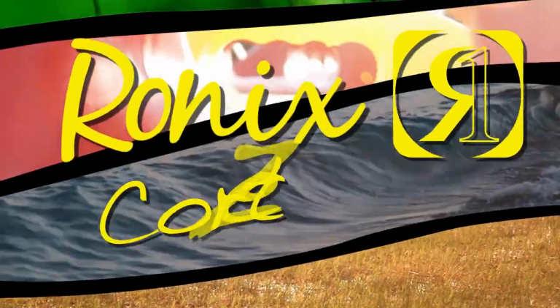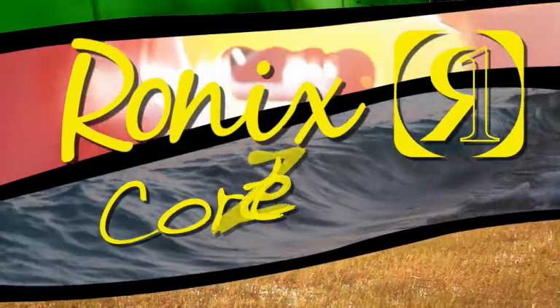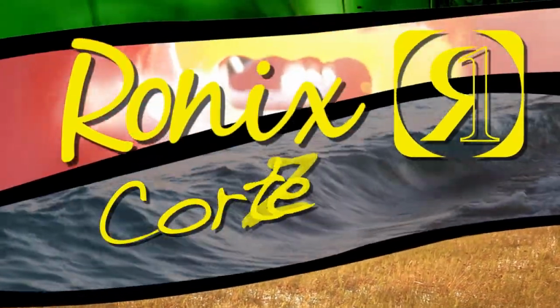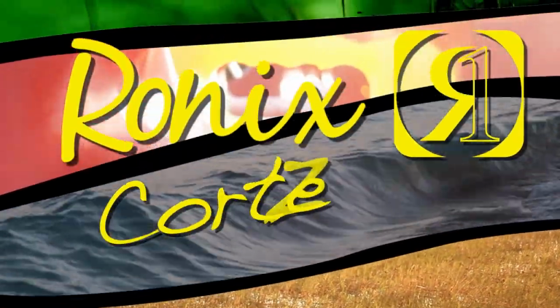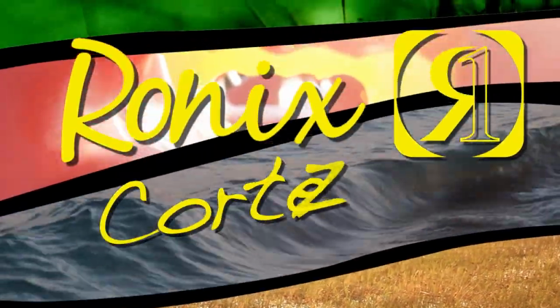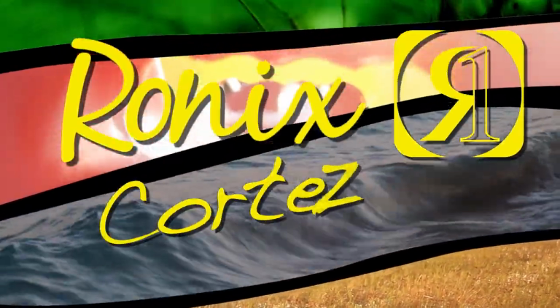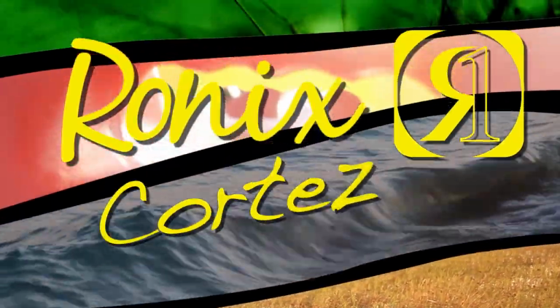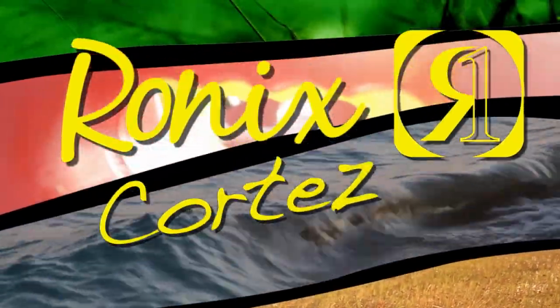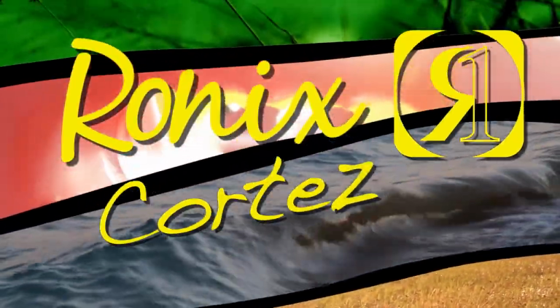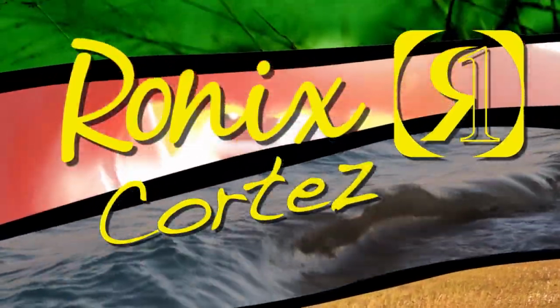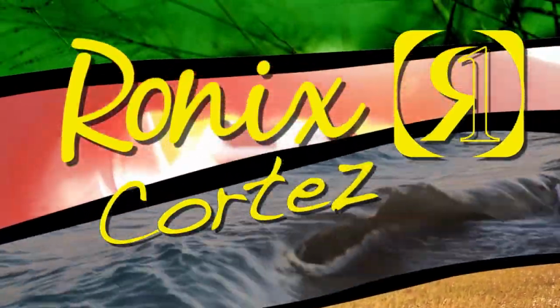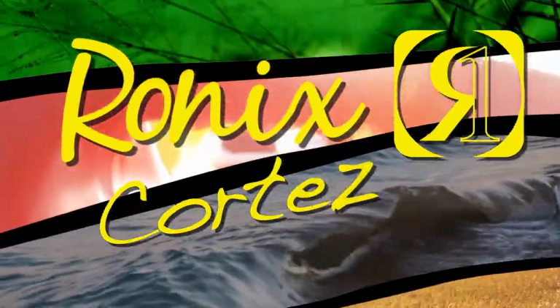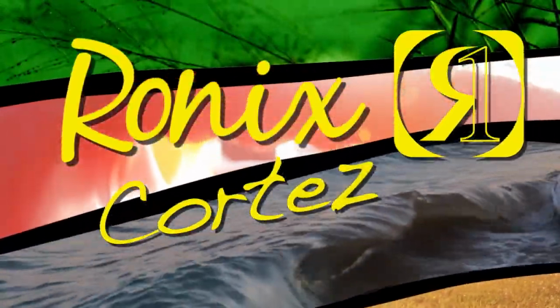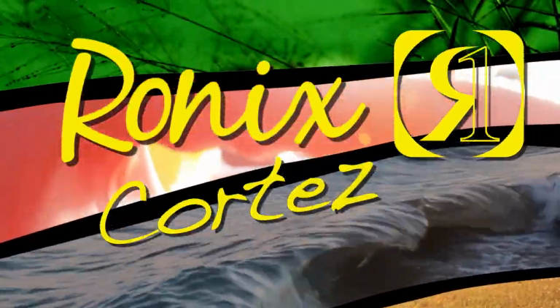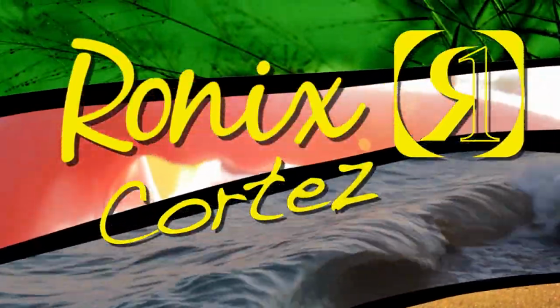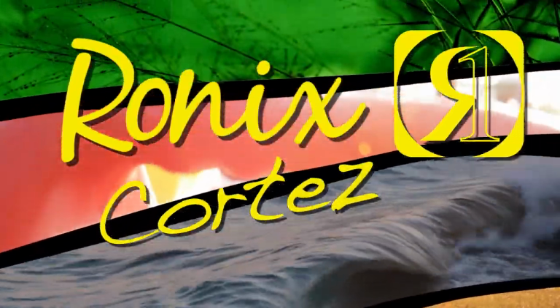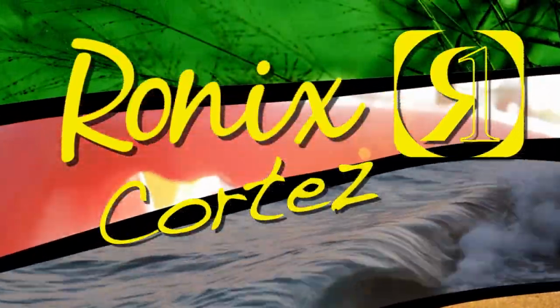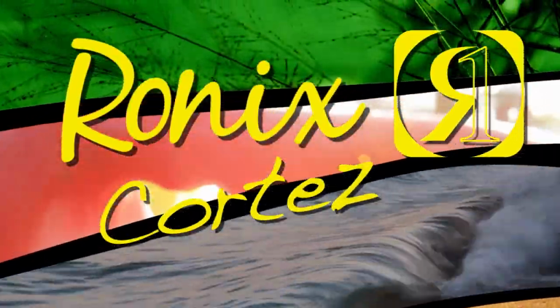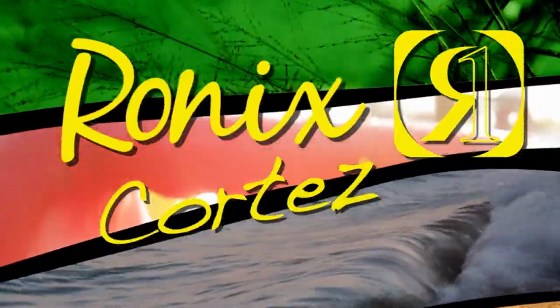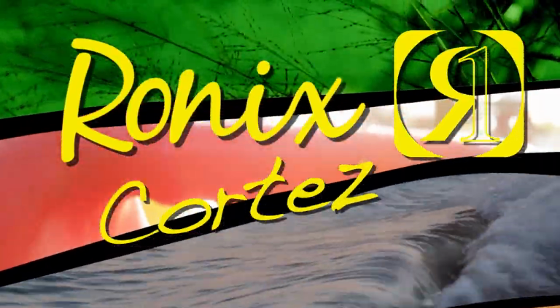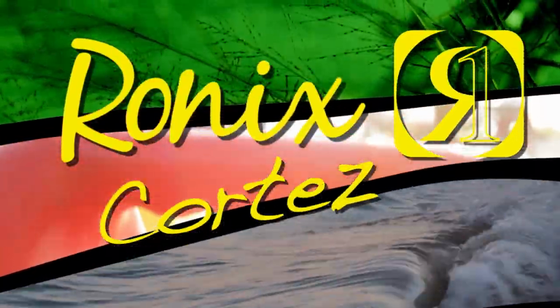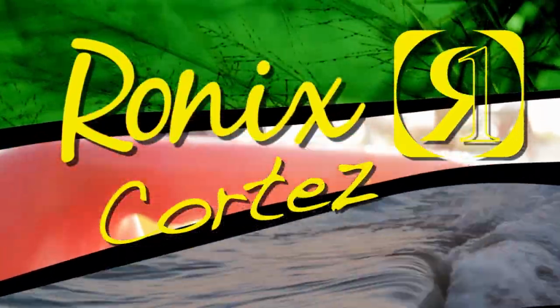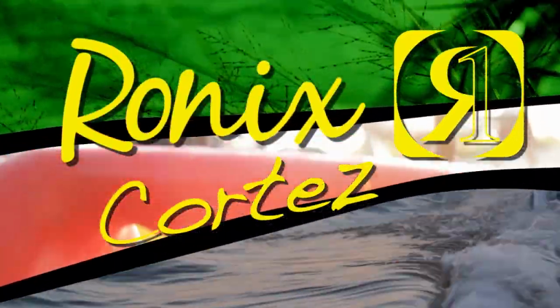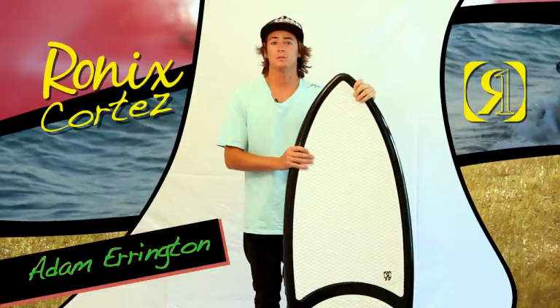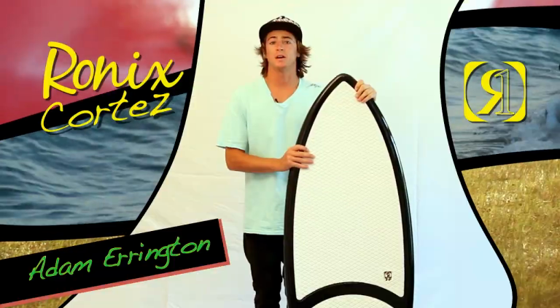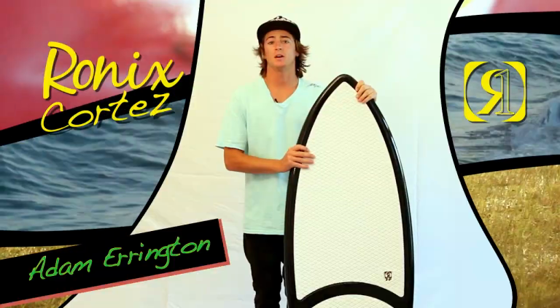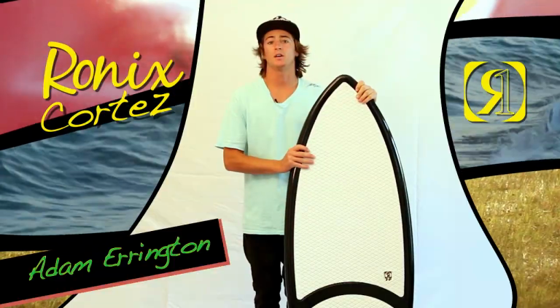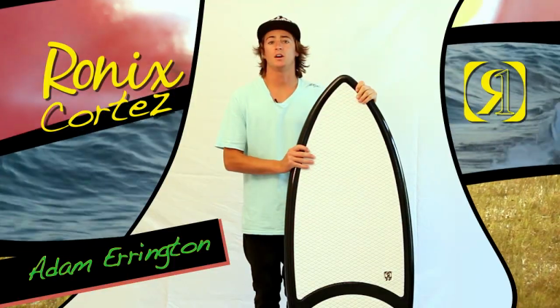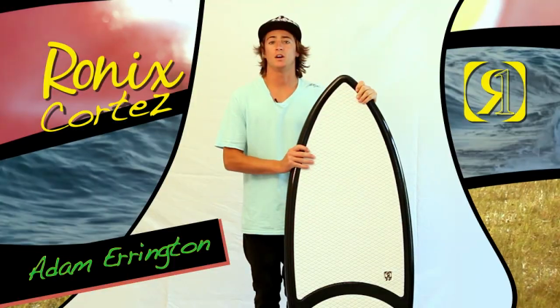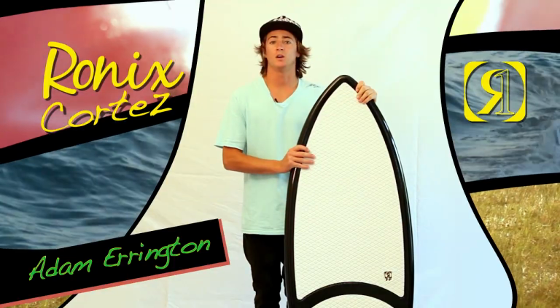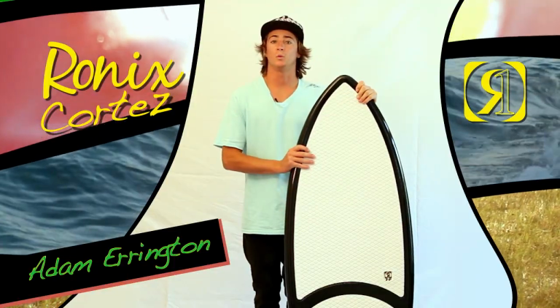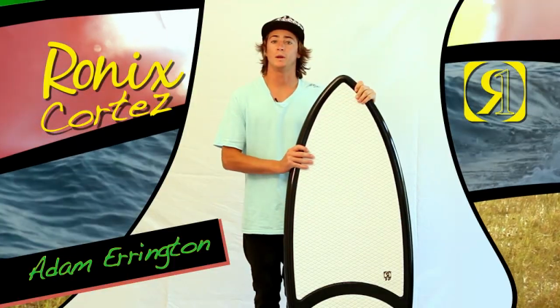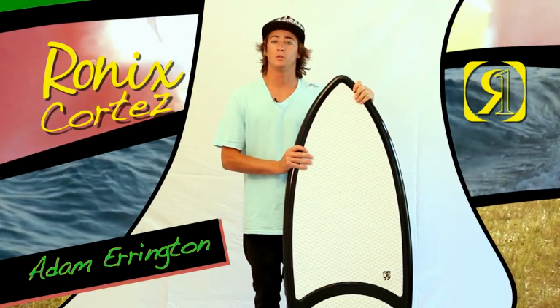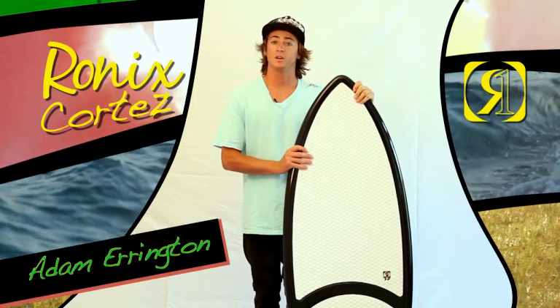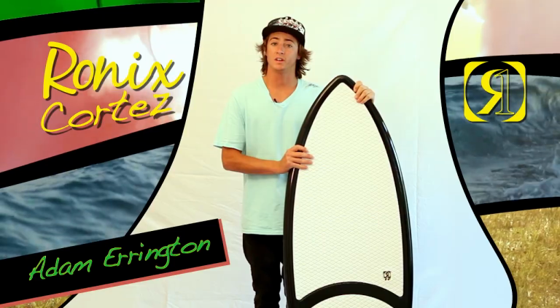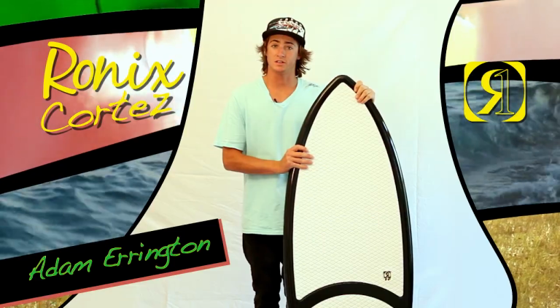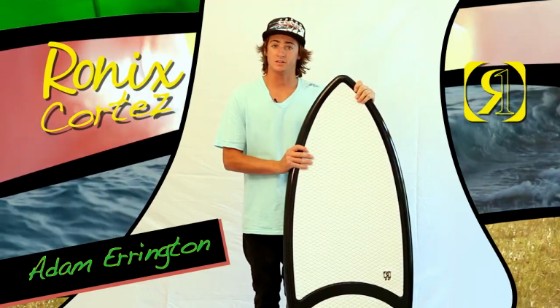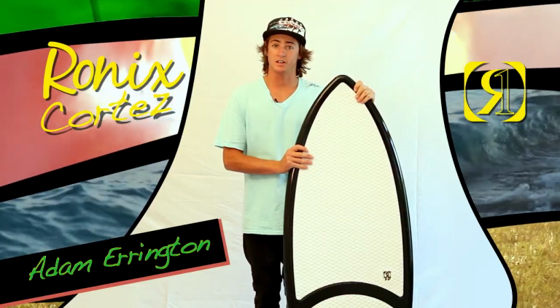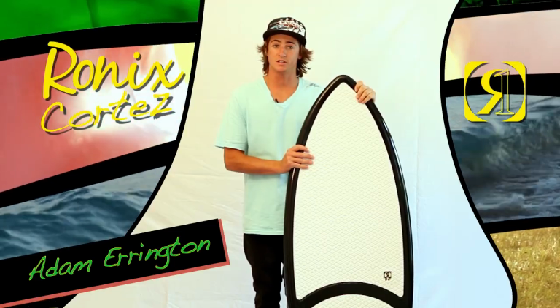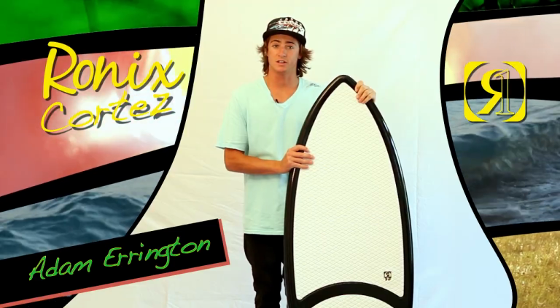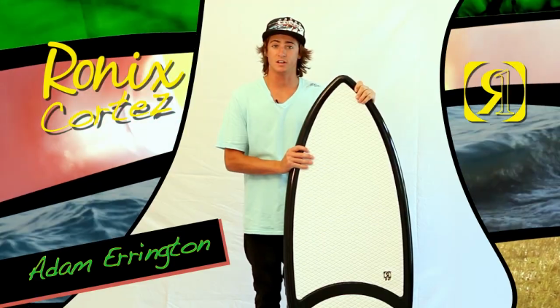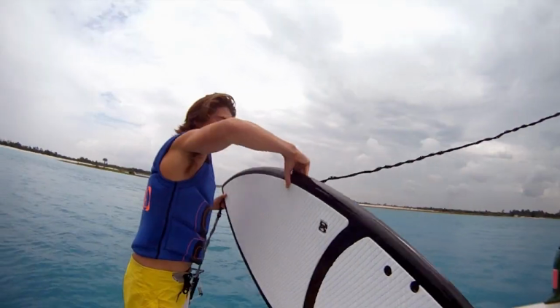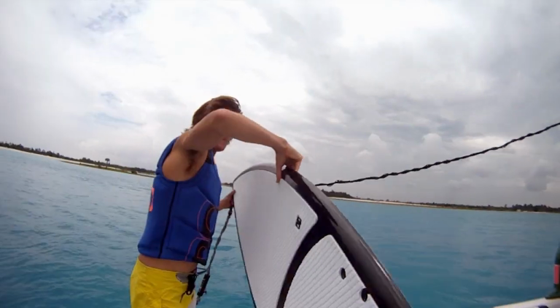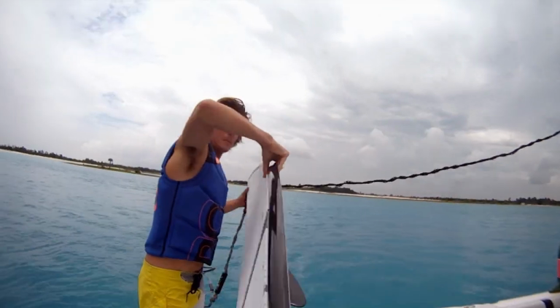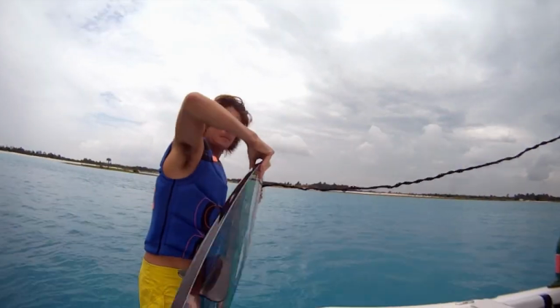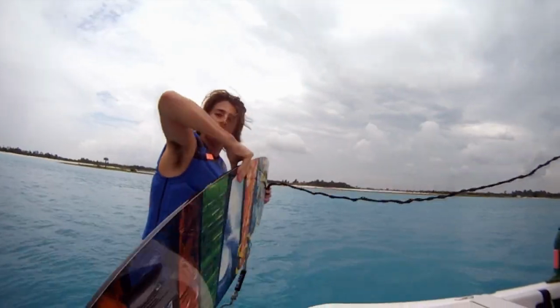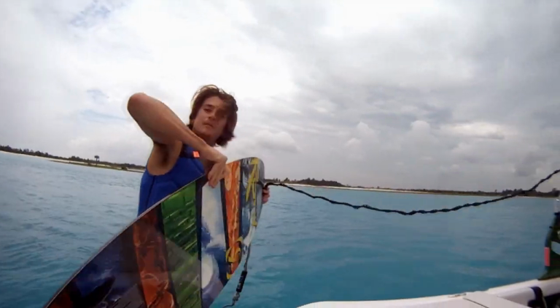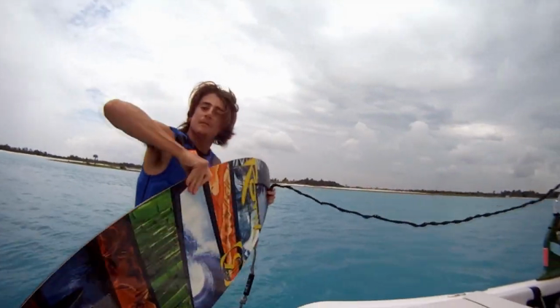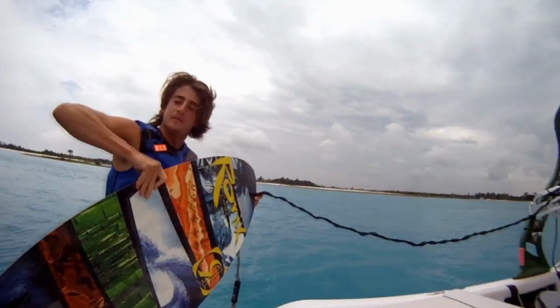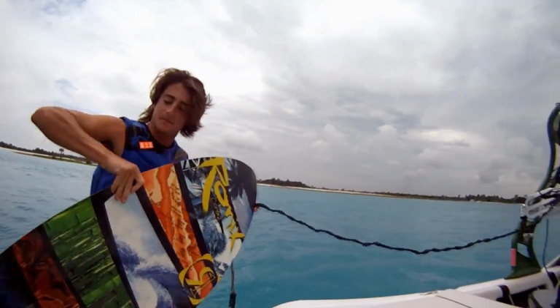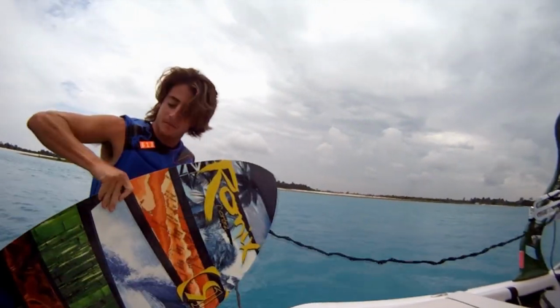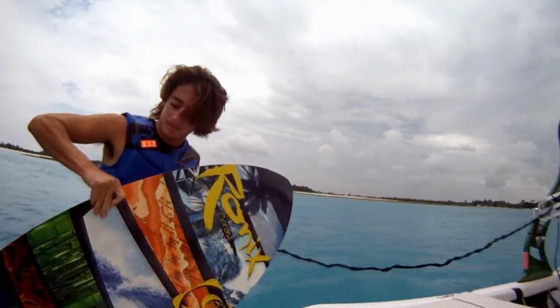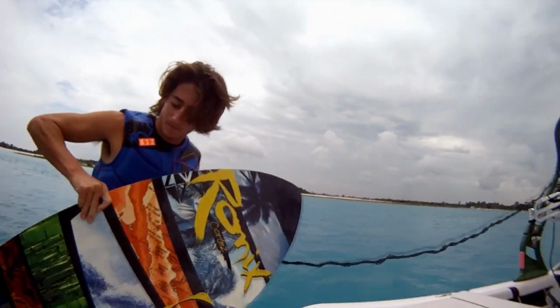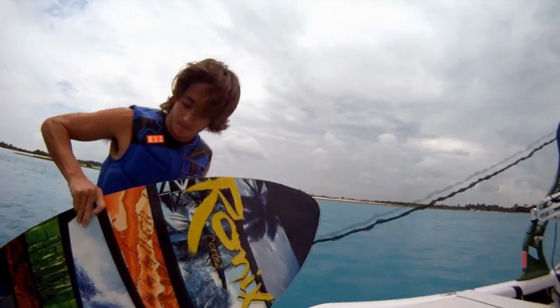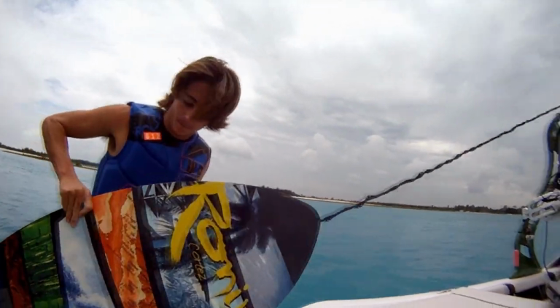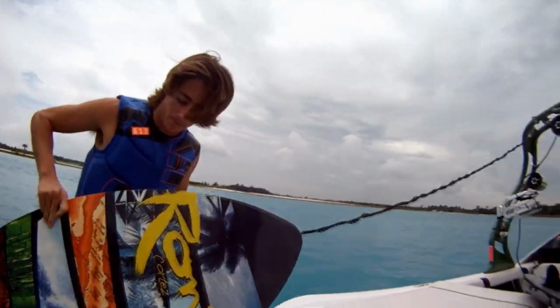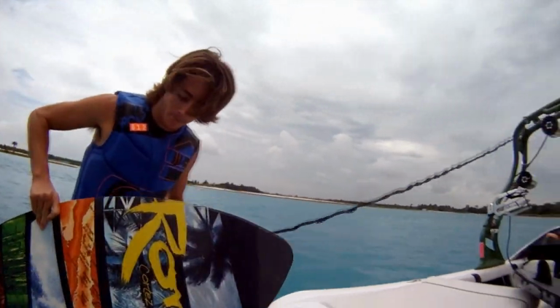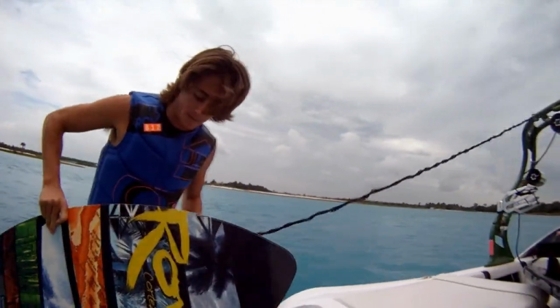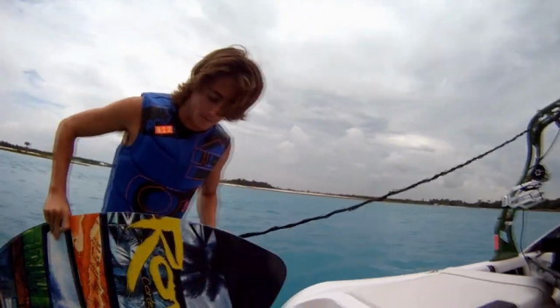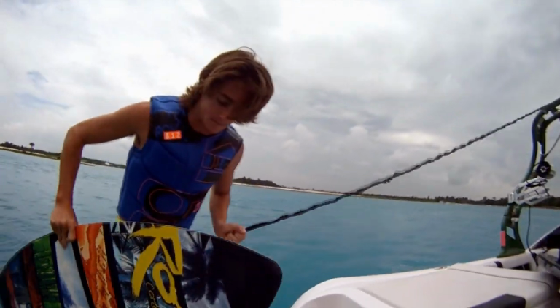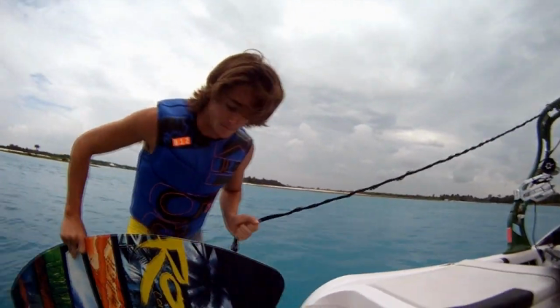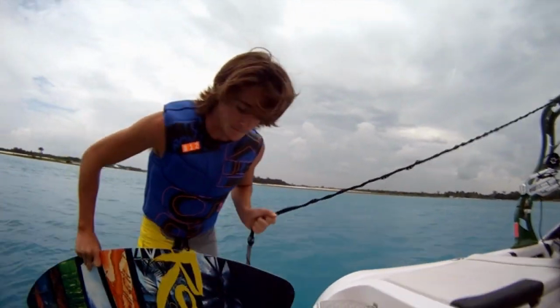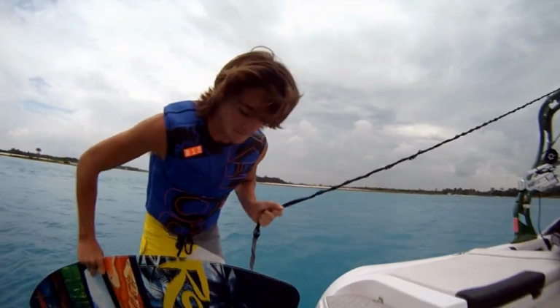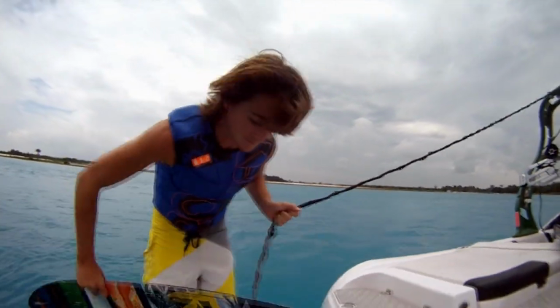How are you doing? I'm Adam Arrington and I'm here to talk about our wakeboard construction, moderate price tag, Cortez Wake Surfer.